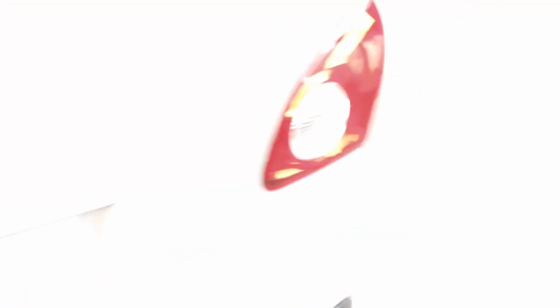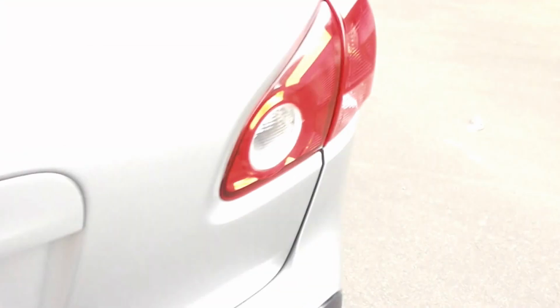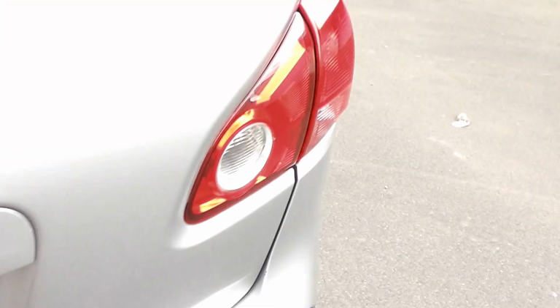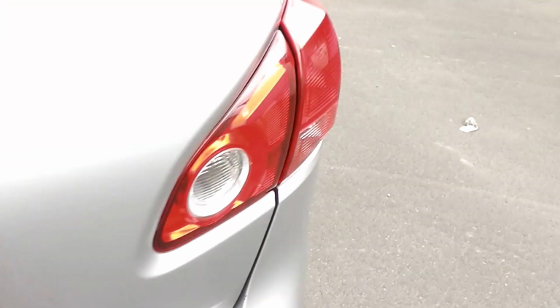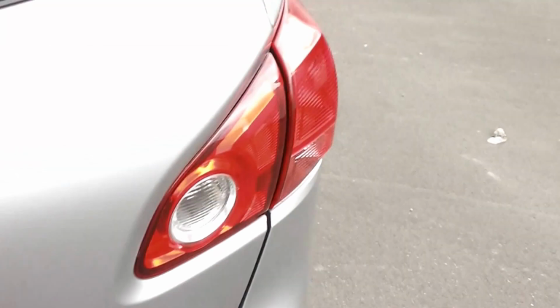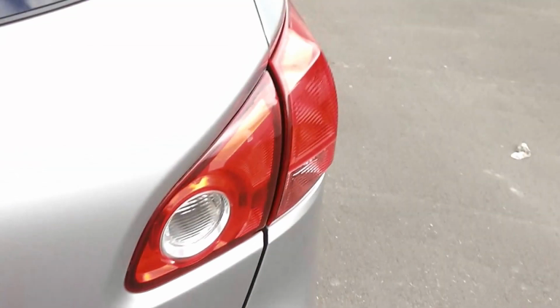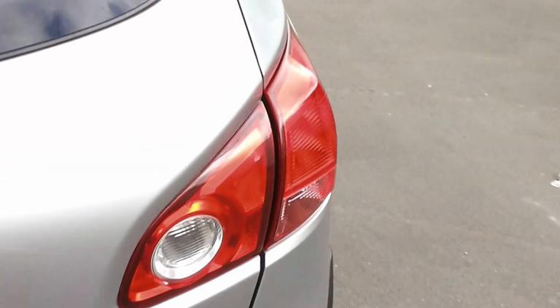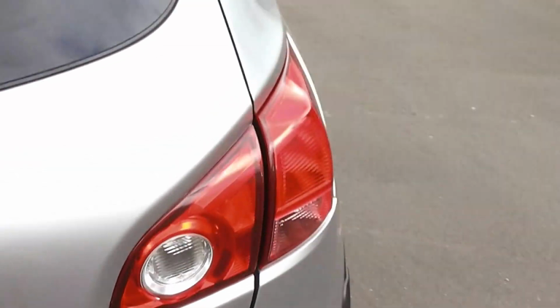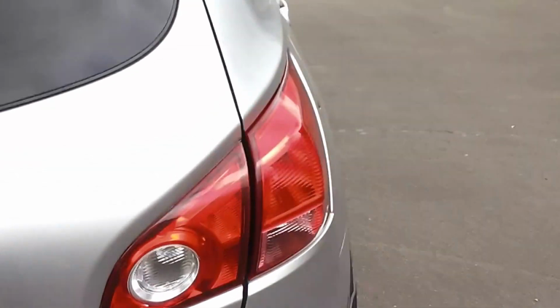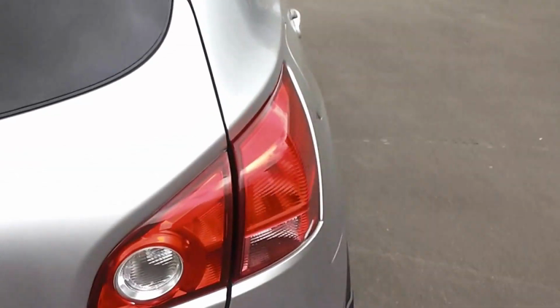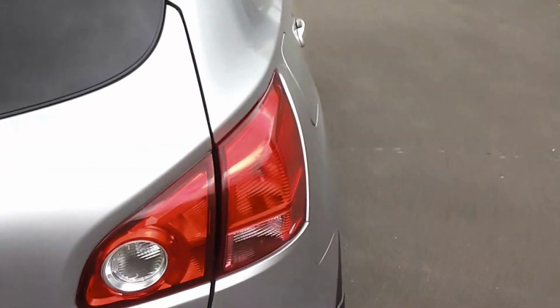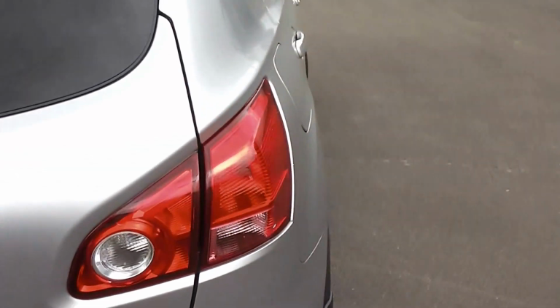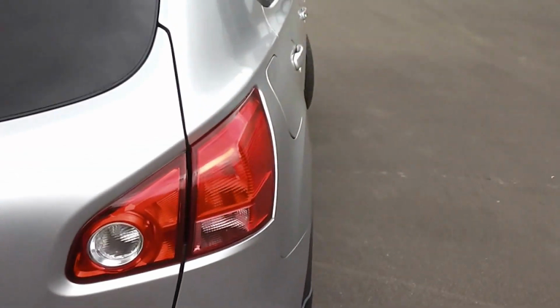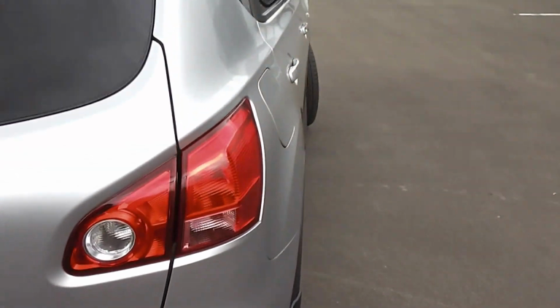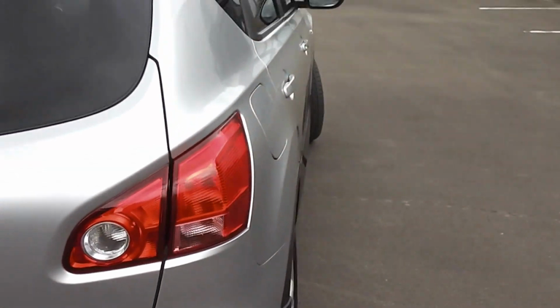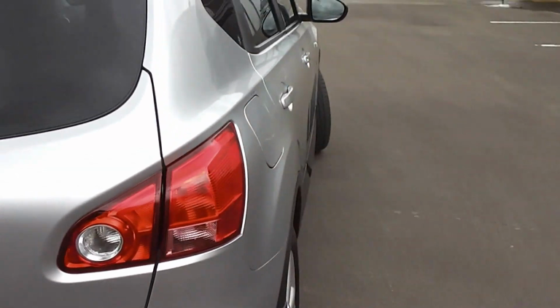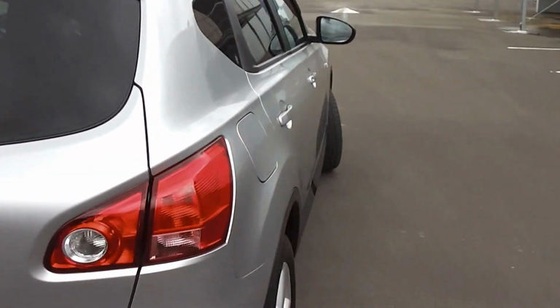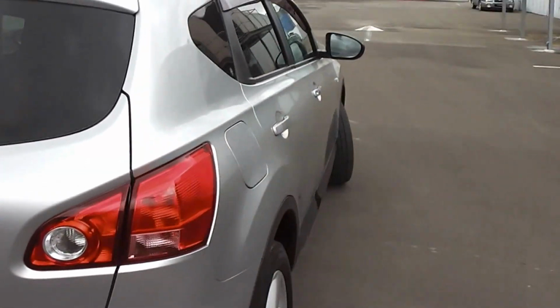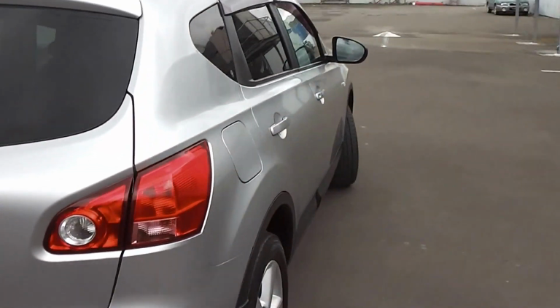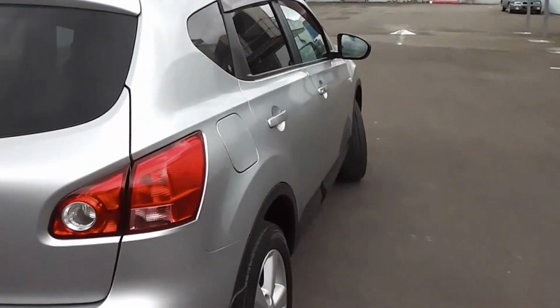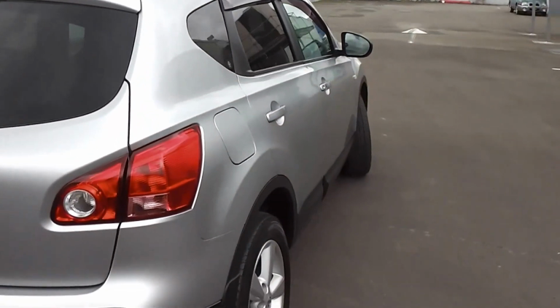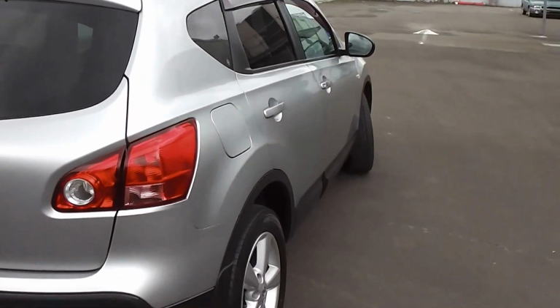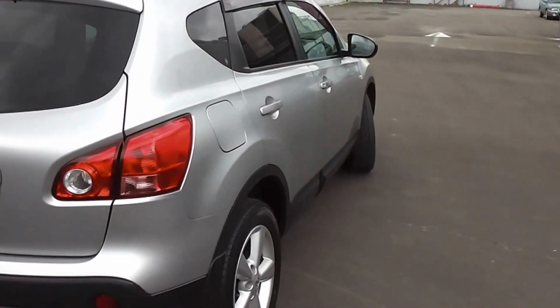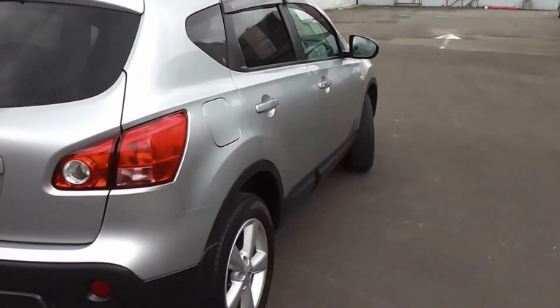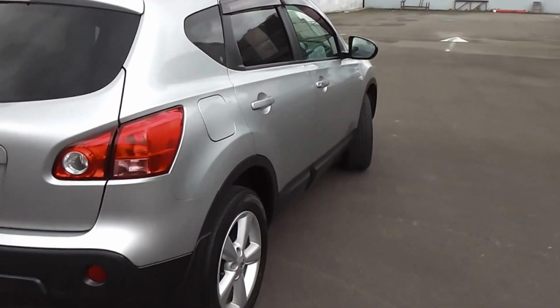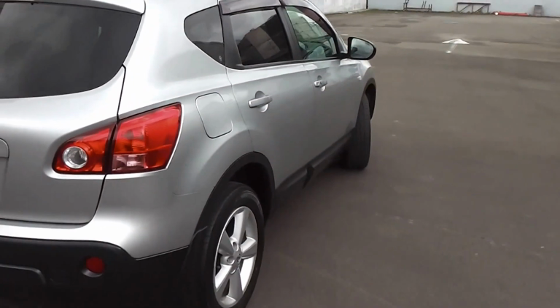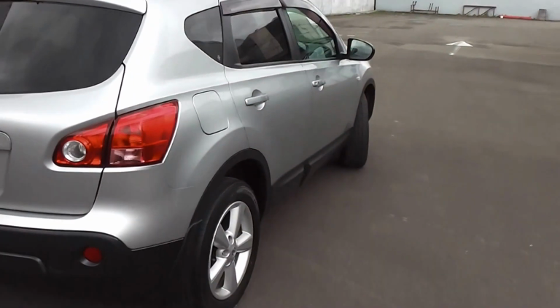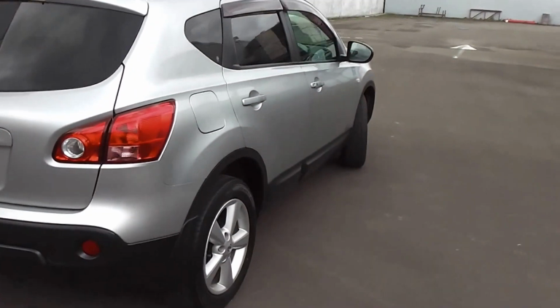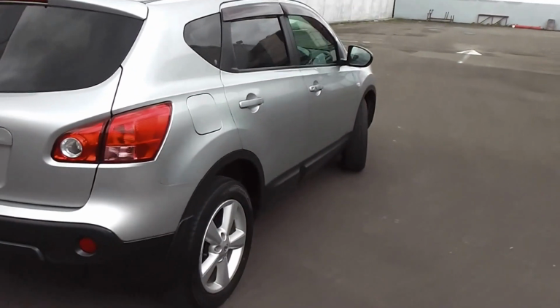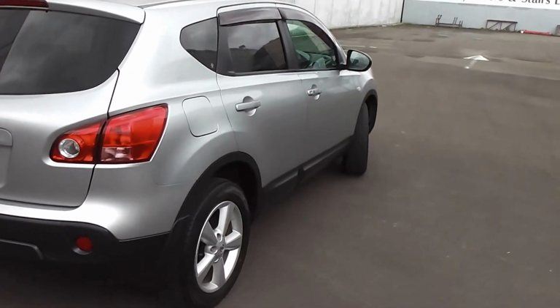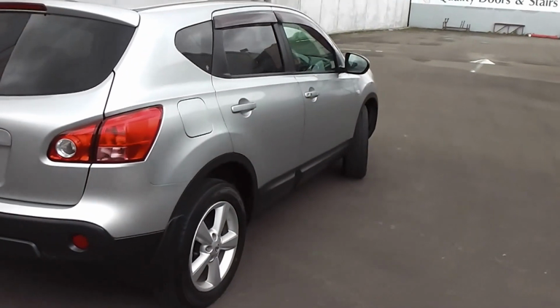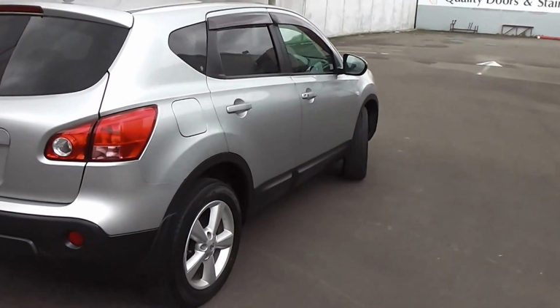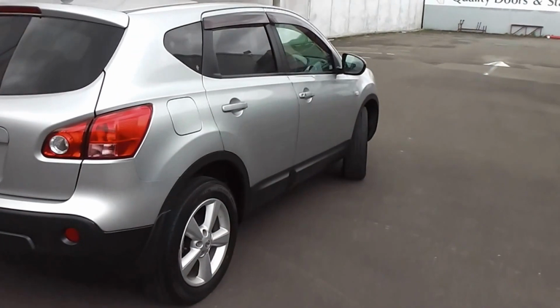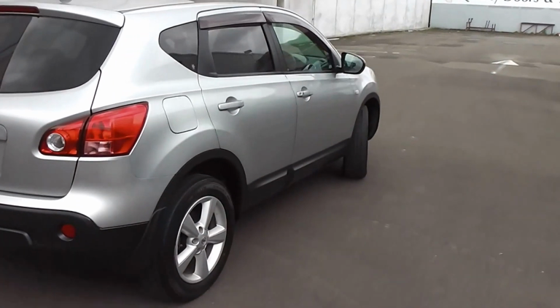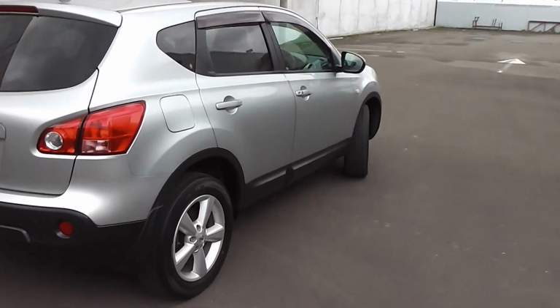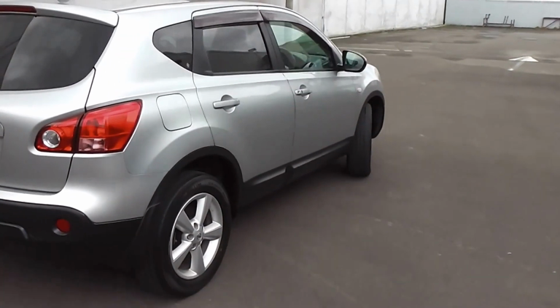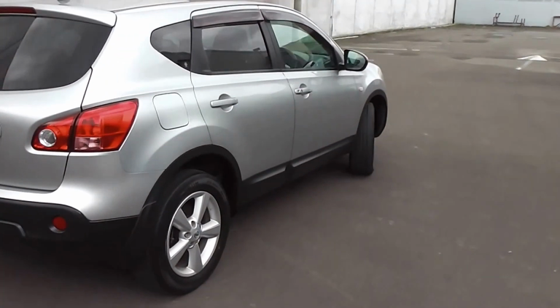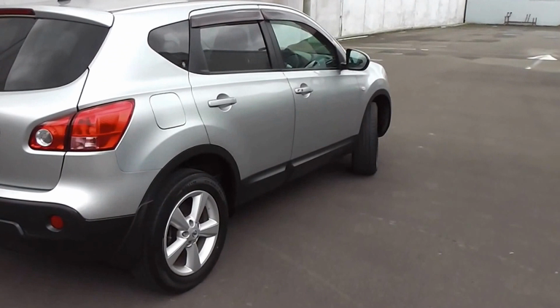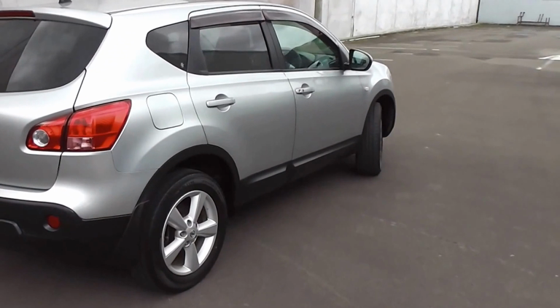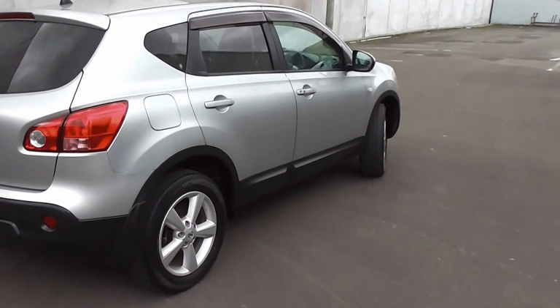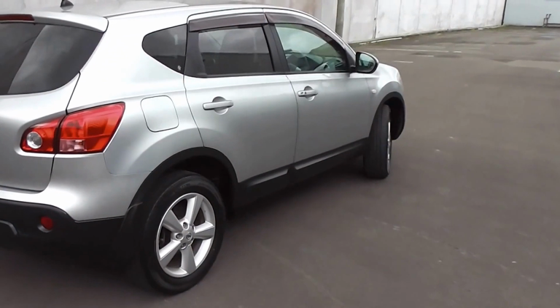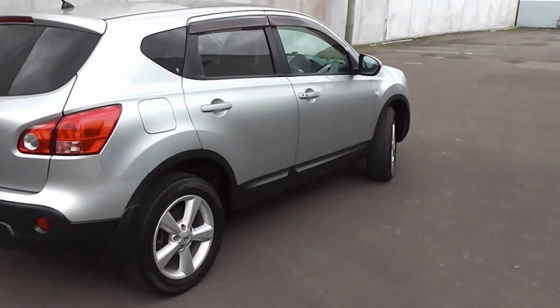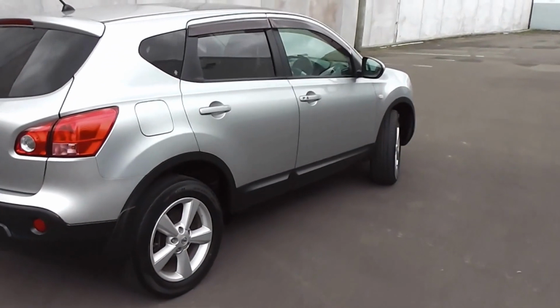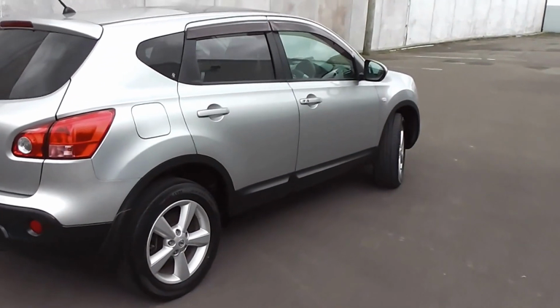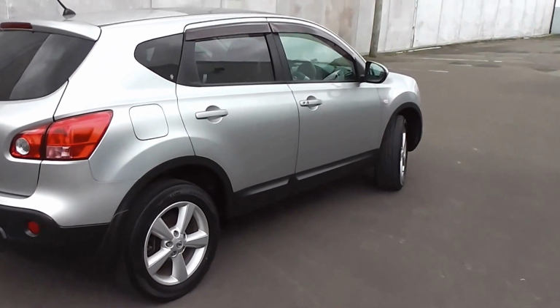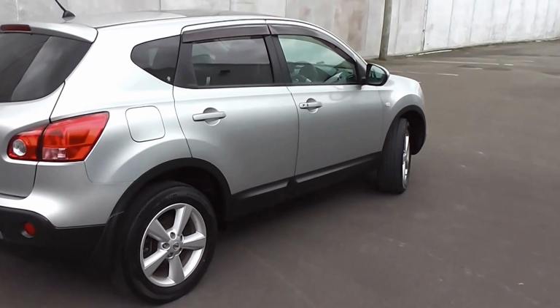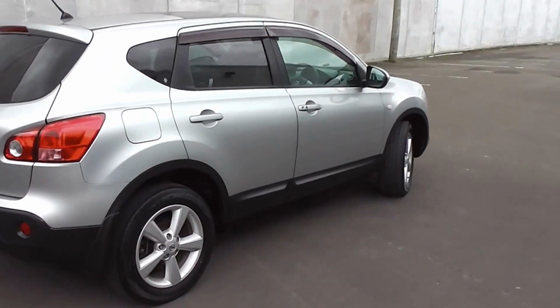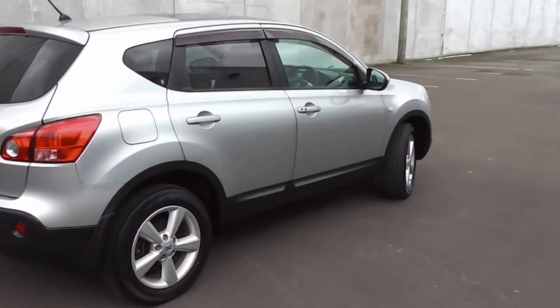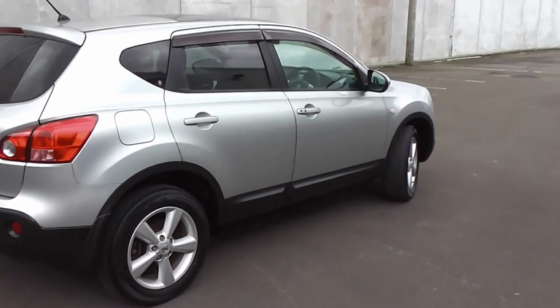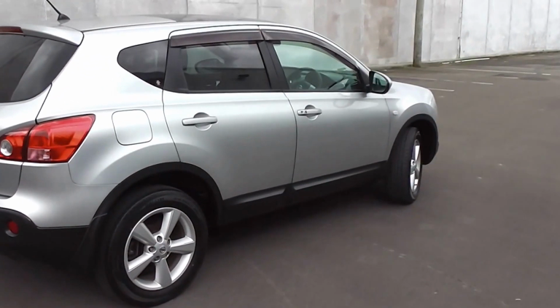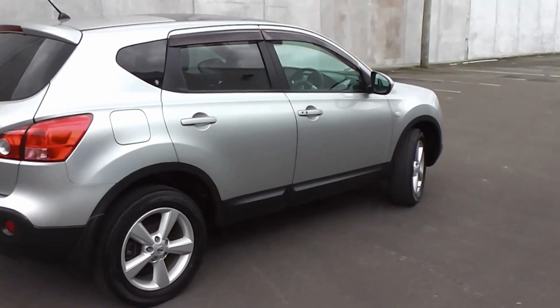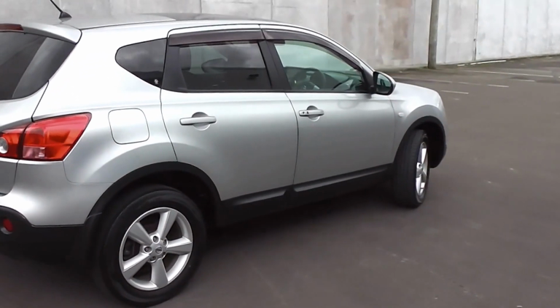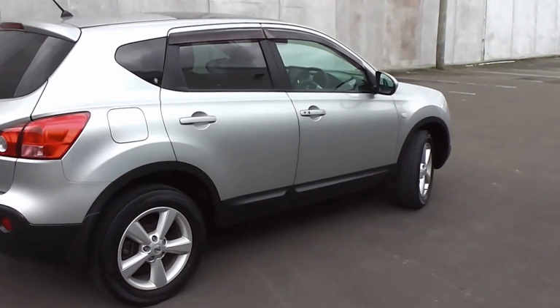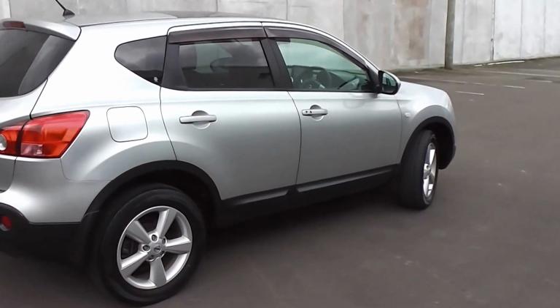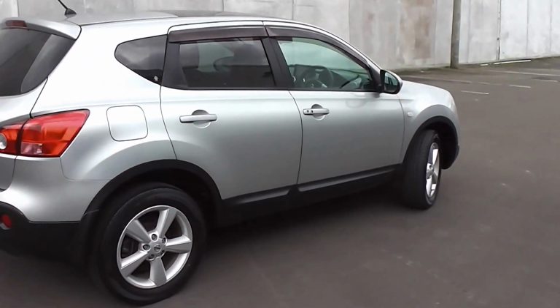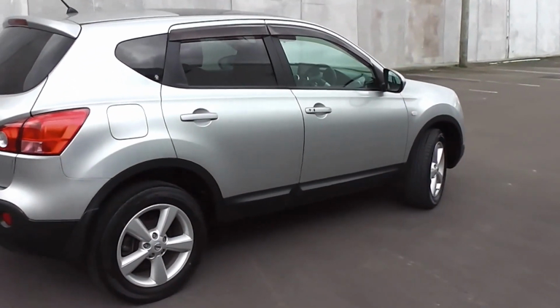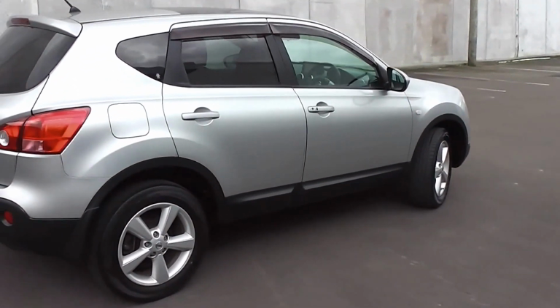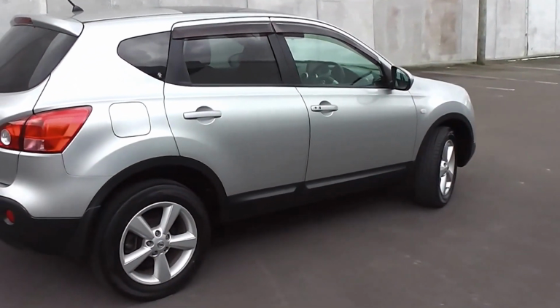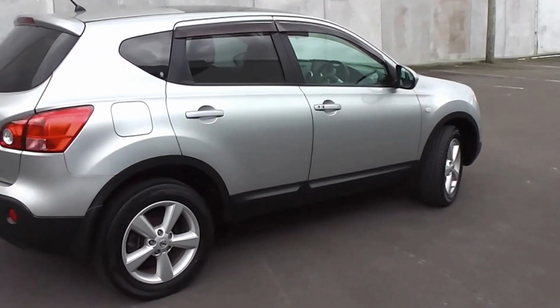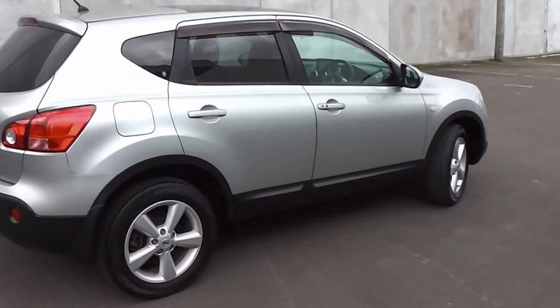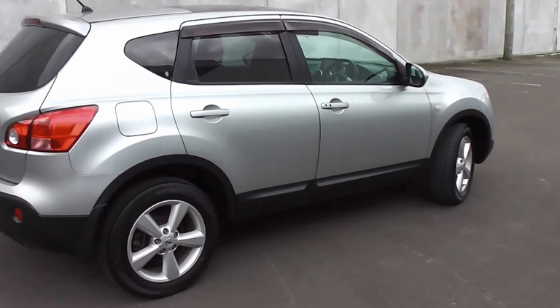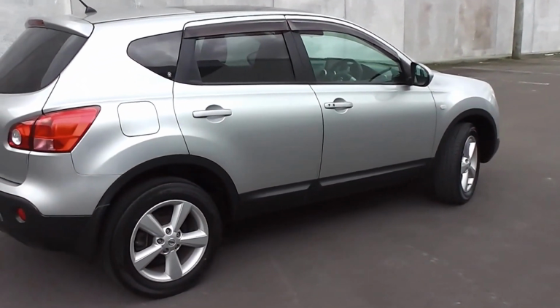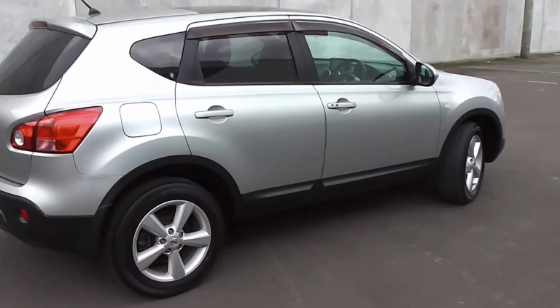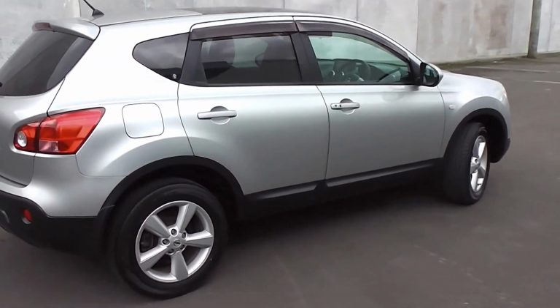So there it is — a 2007 Nissan Dualis 20G, 5-door SUV in silver with black cloth trim.